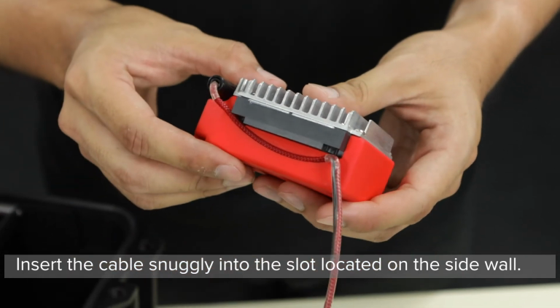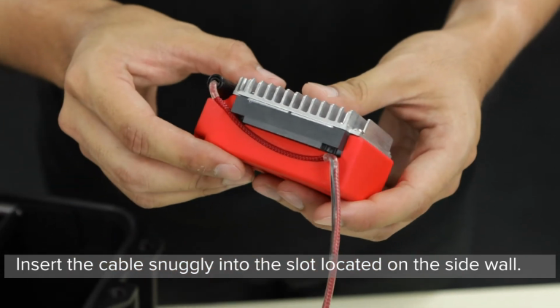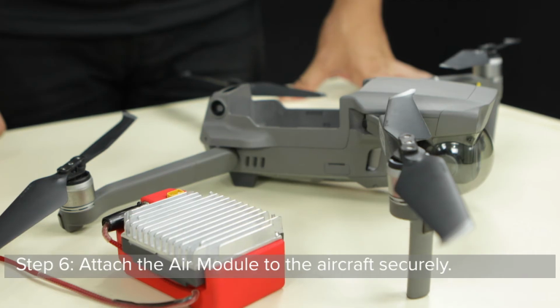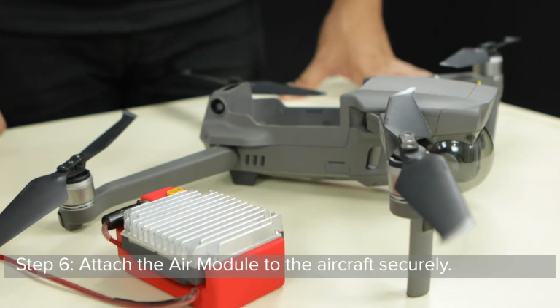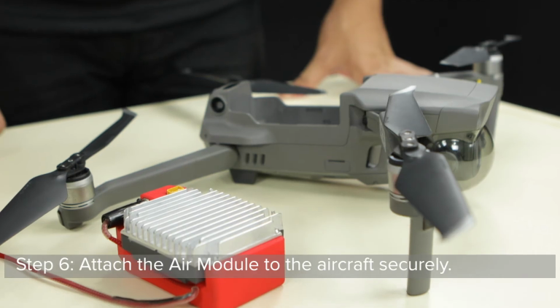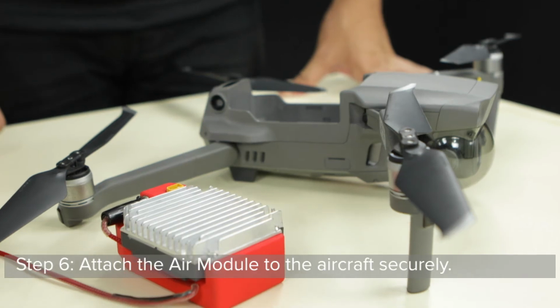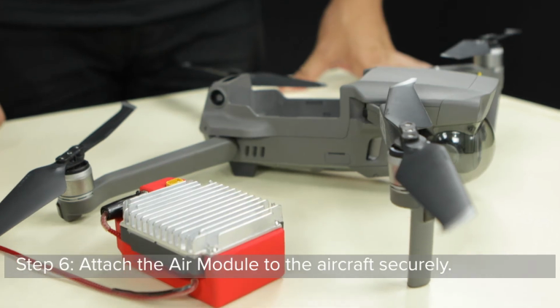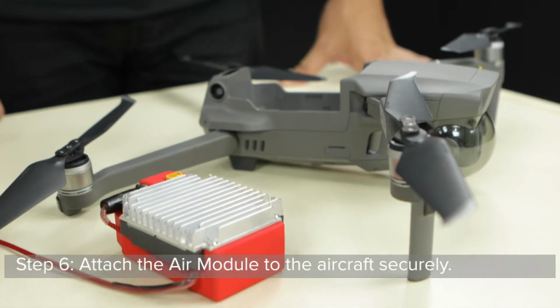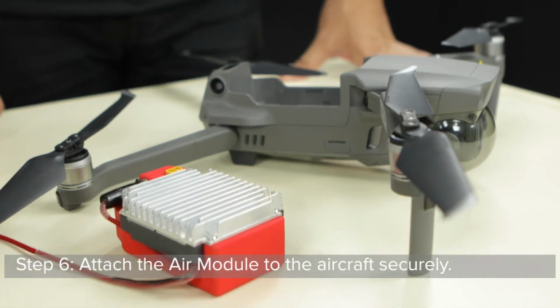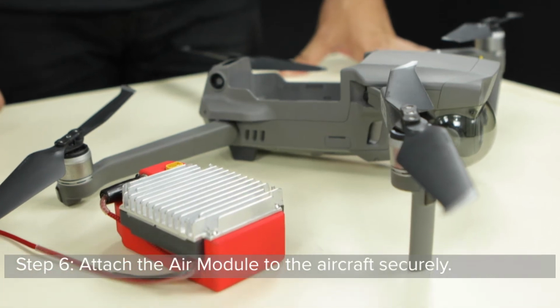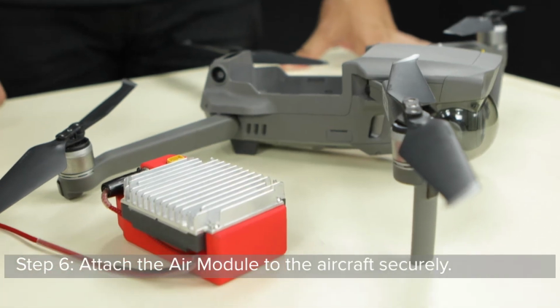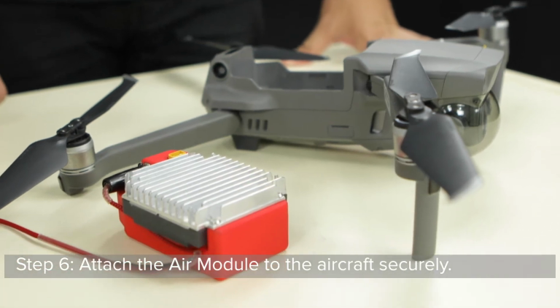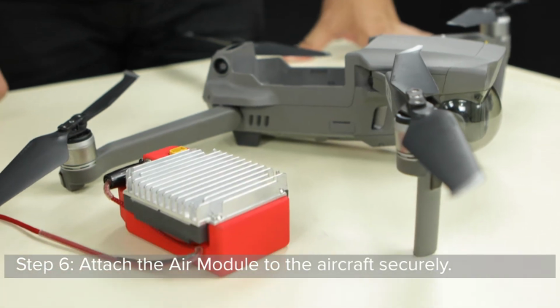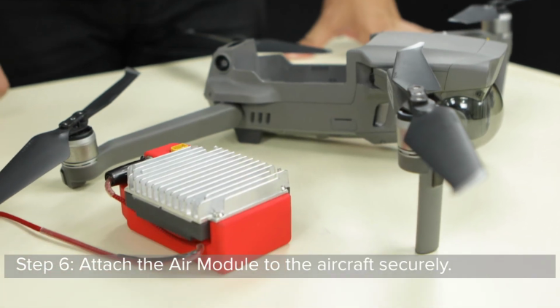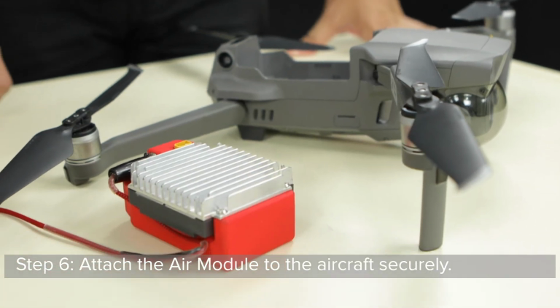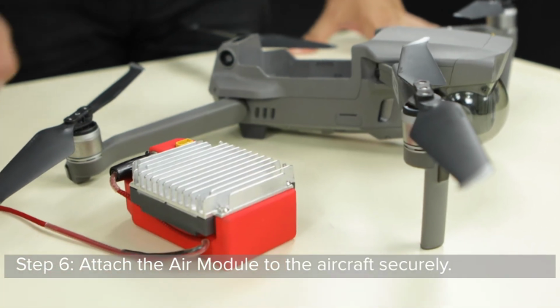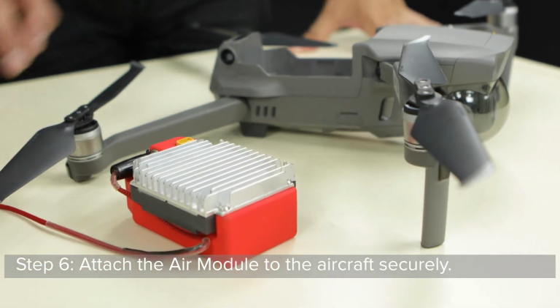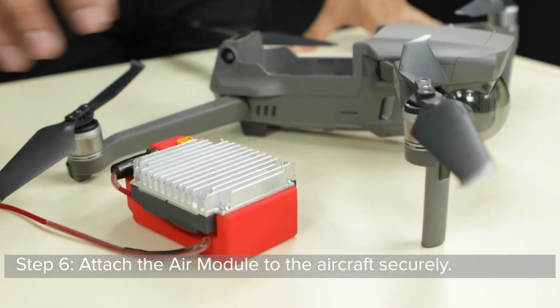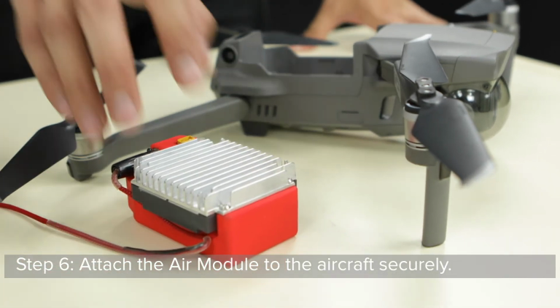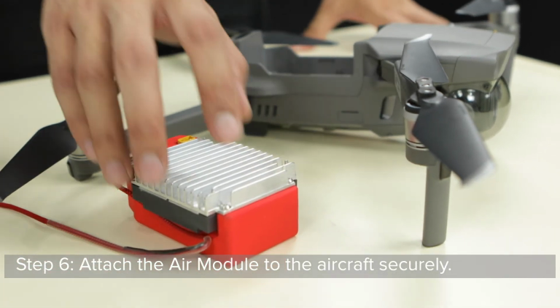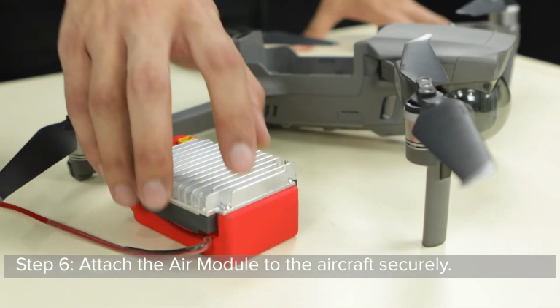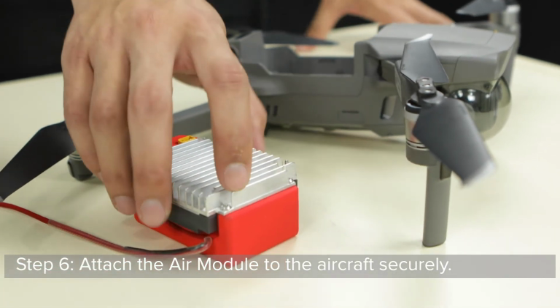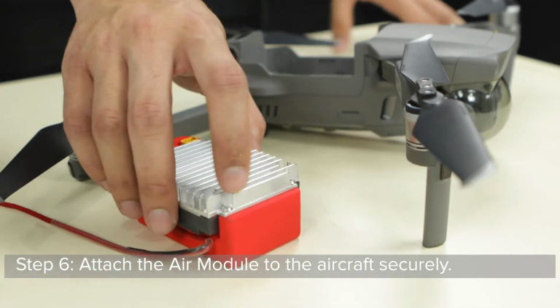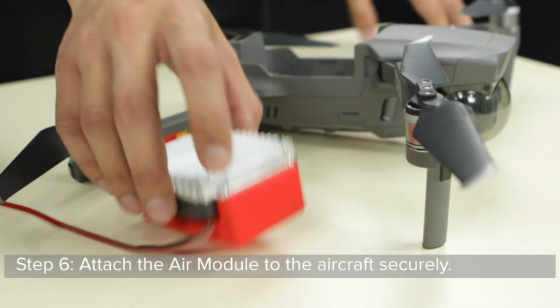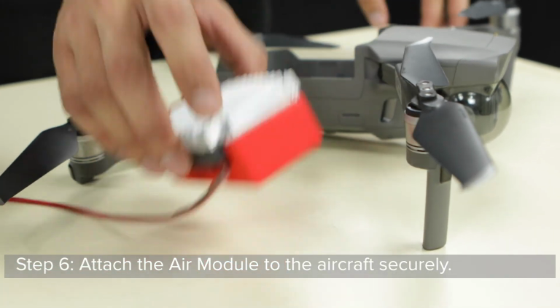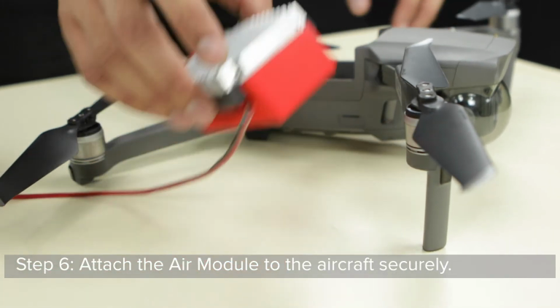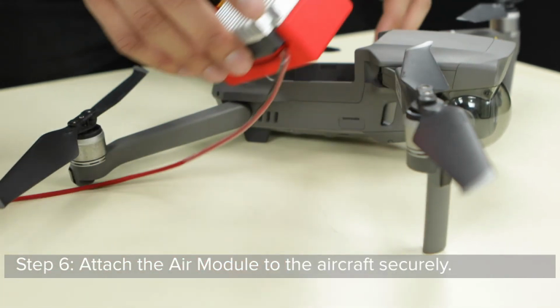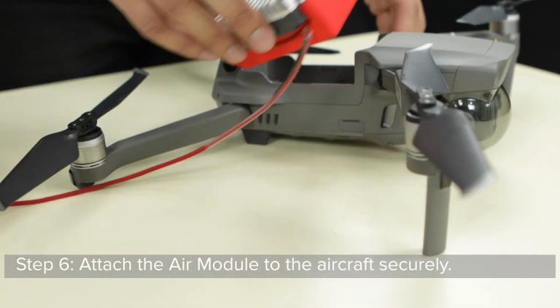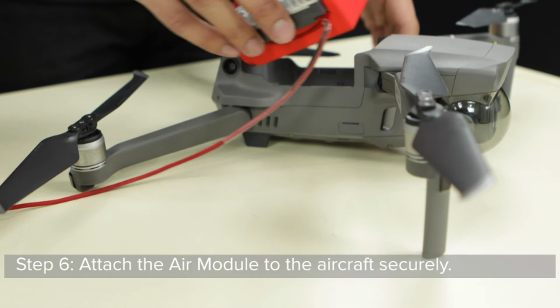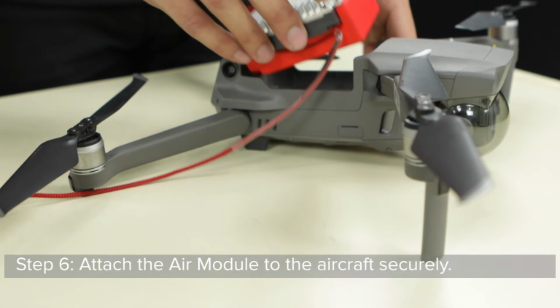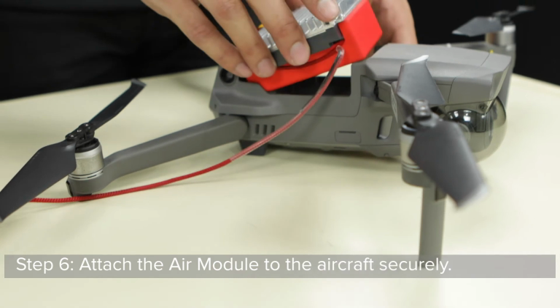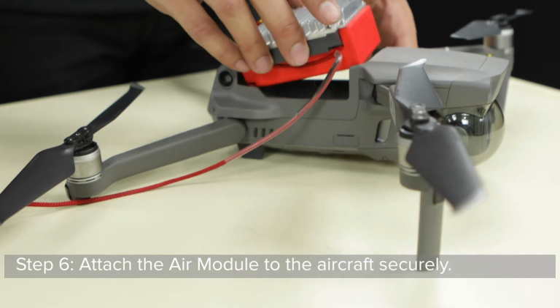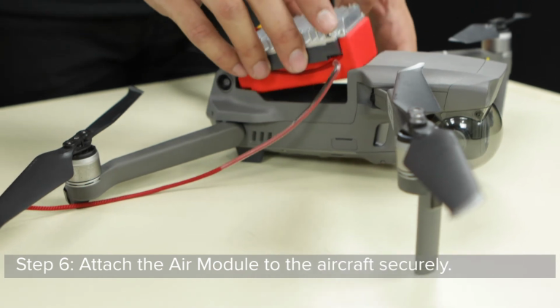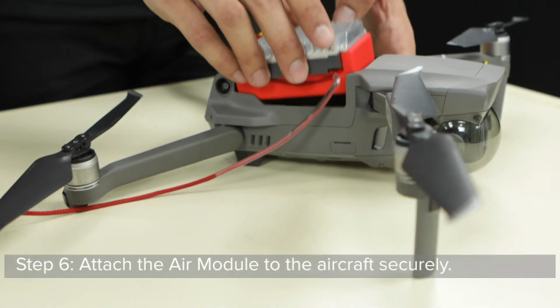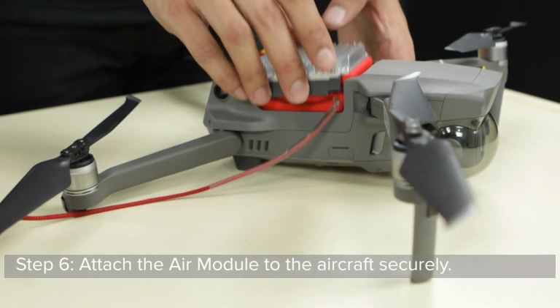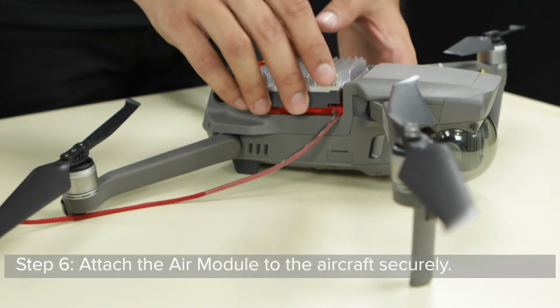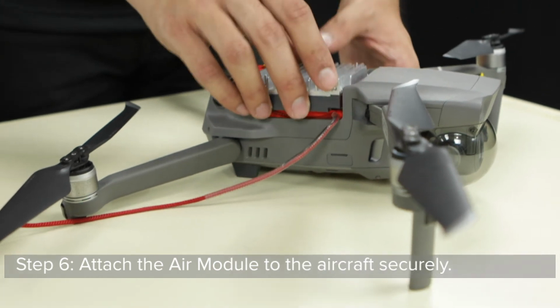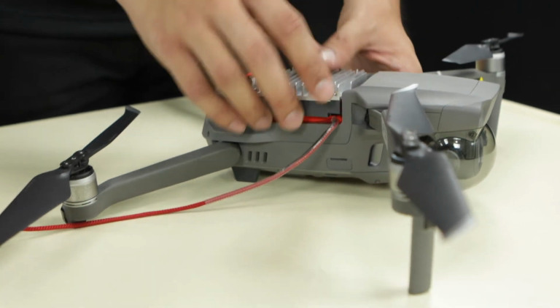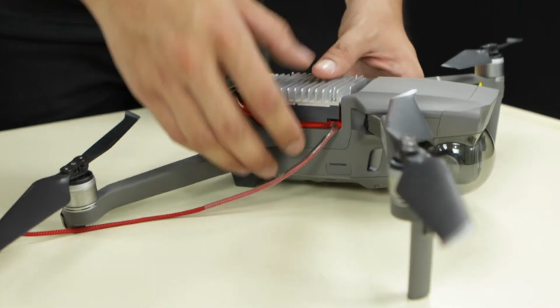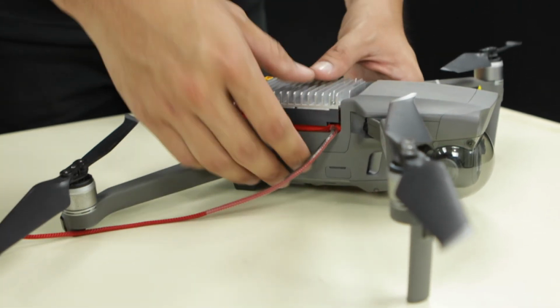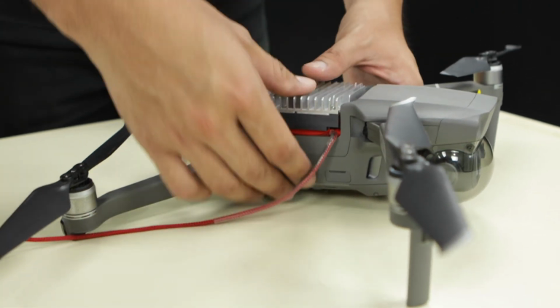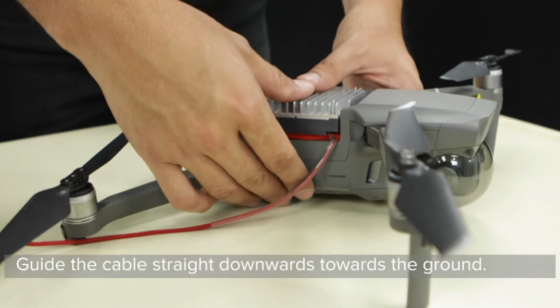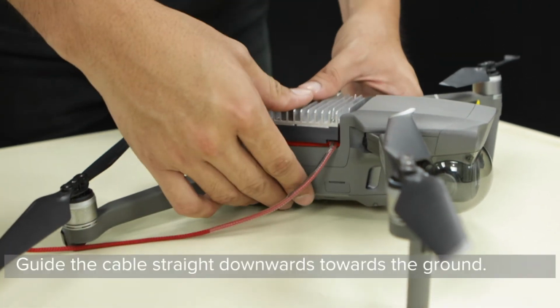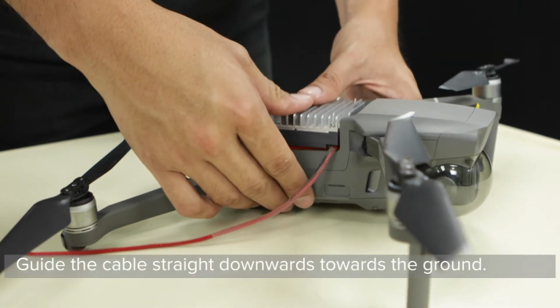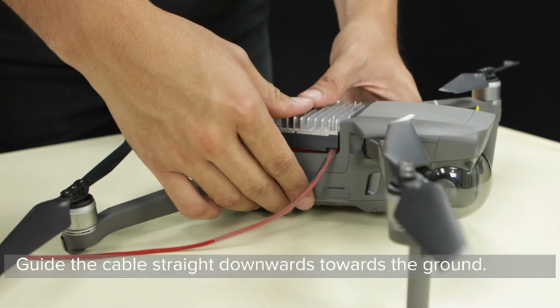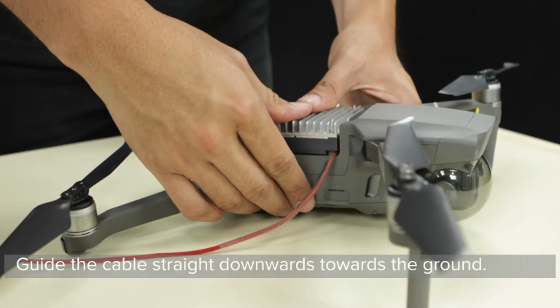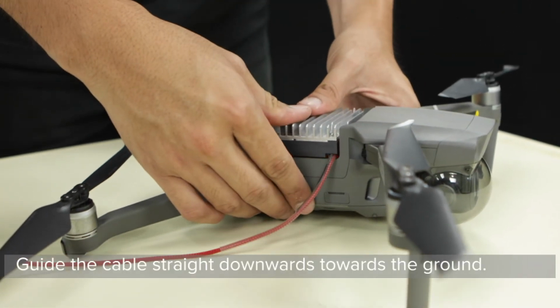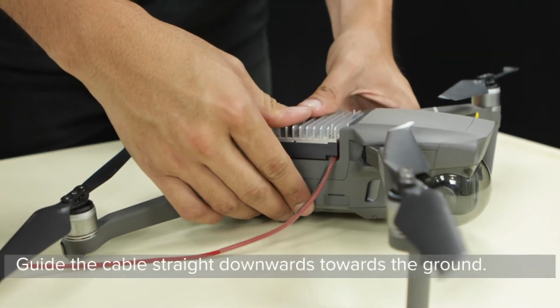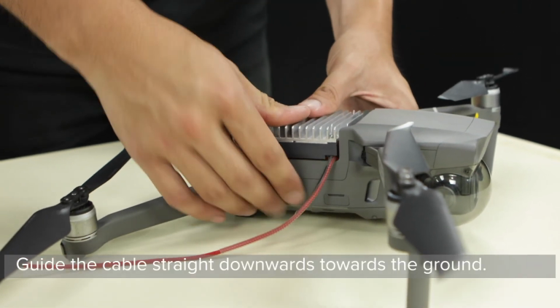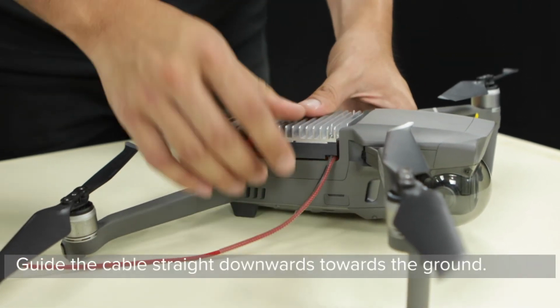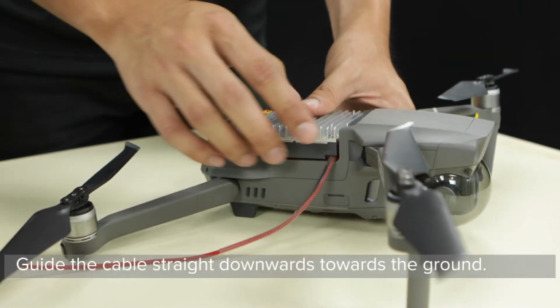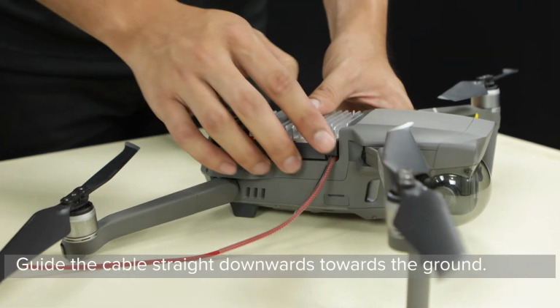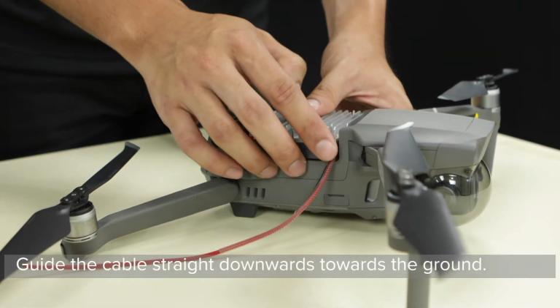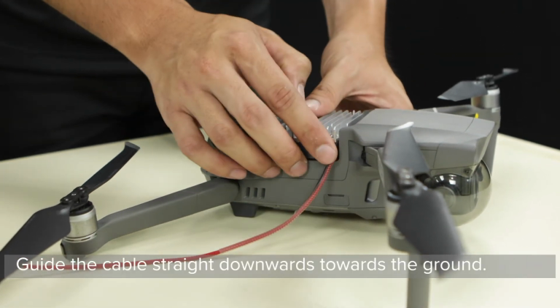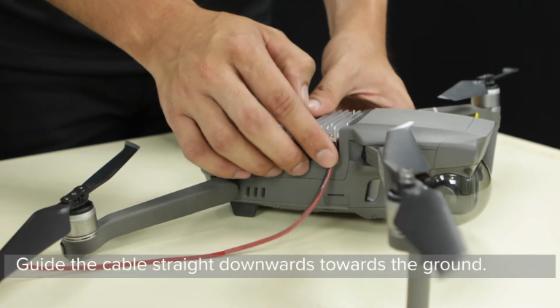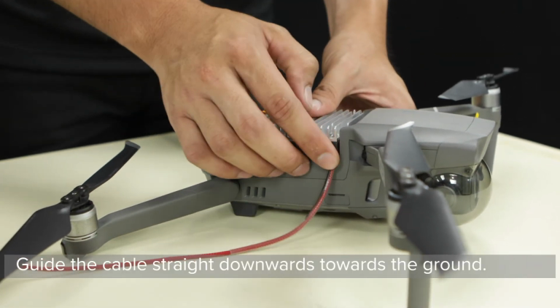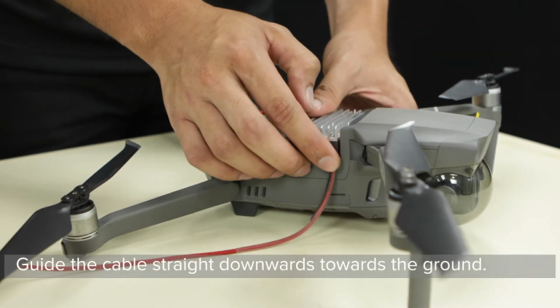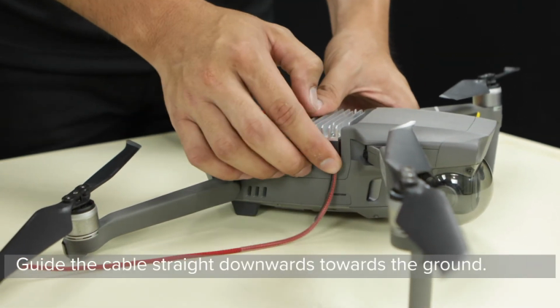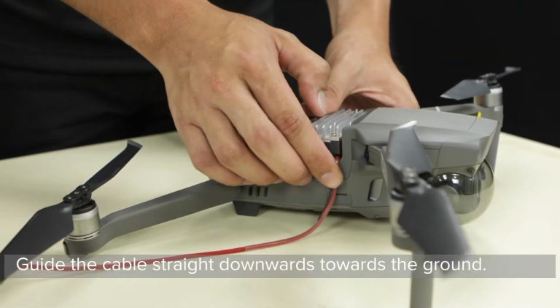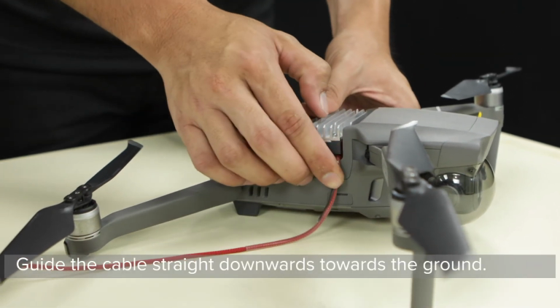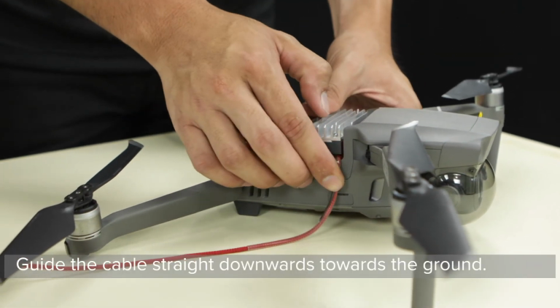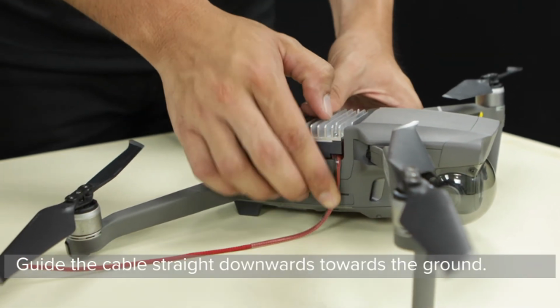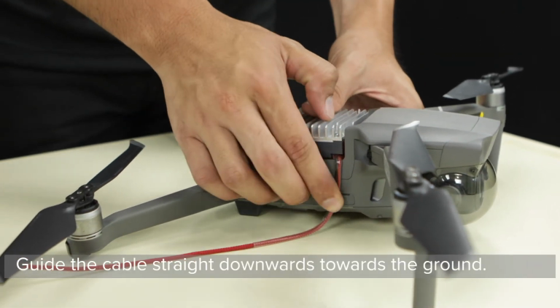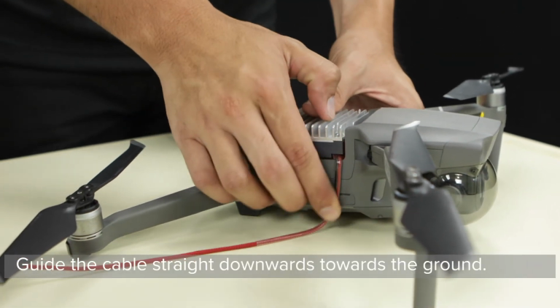Step 6: Attach the air module to the aircraft securely. Guide the cable straight downwards towards the ground.